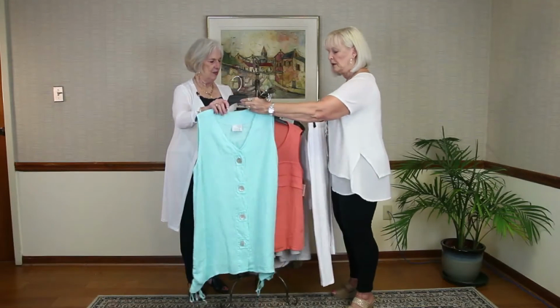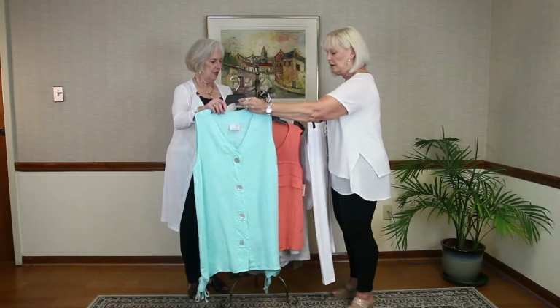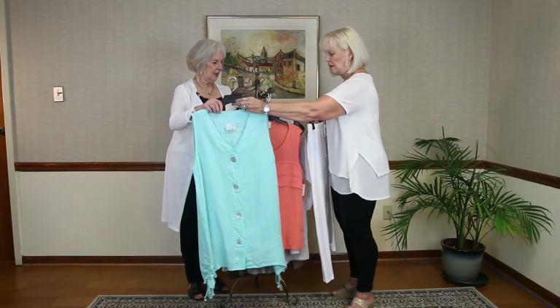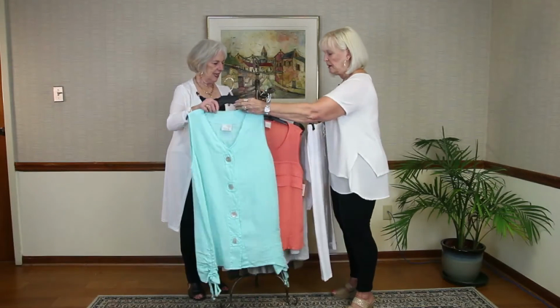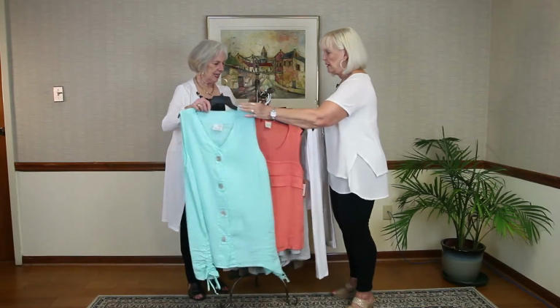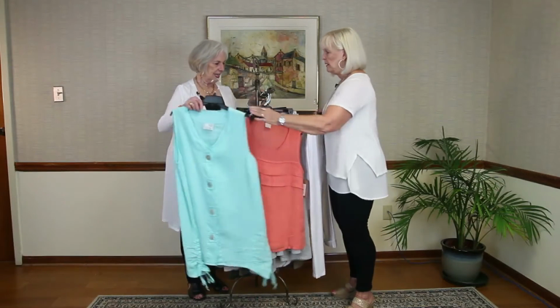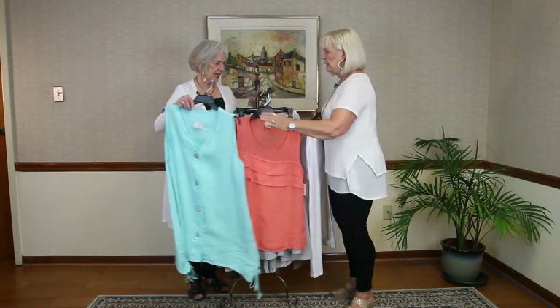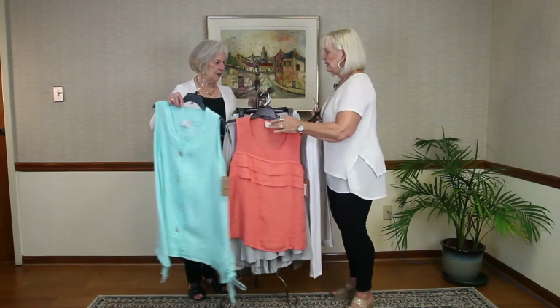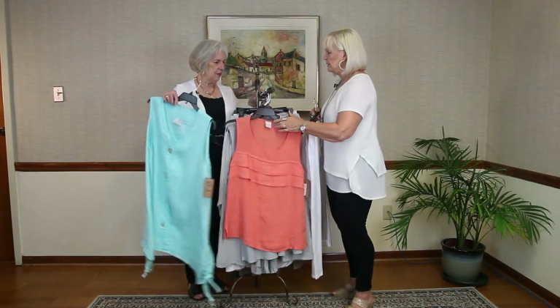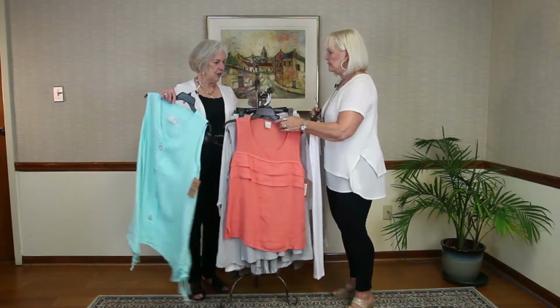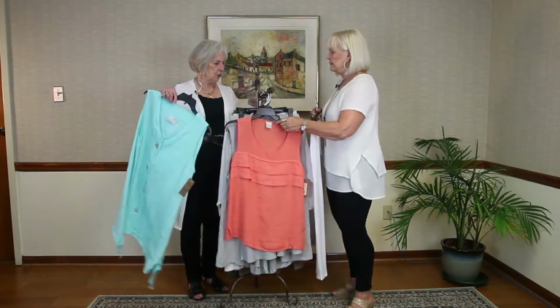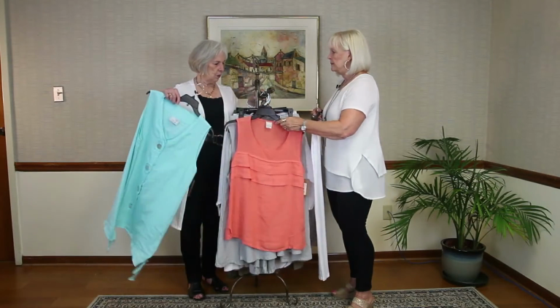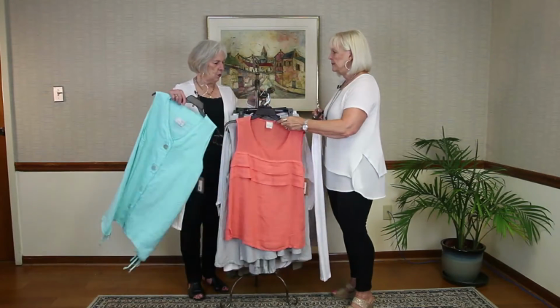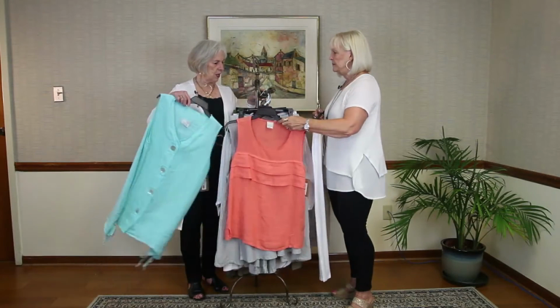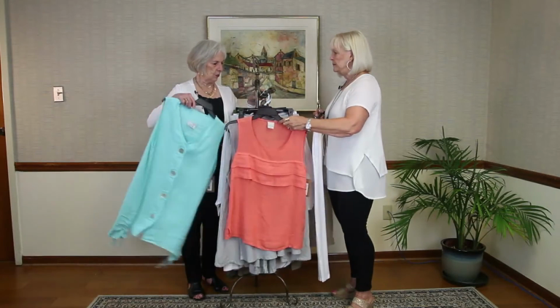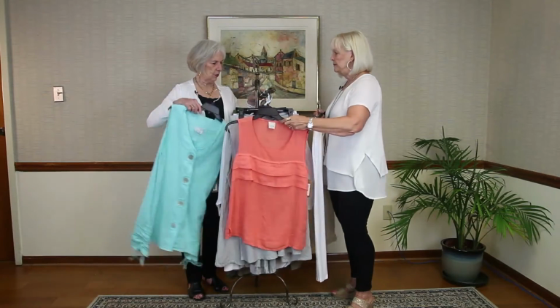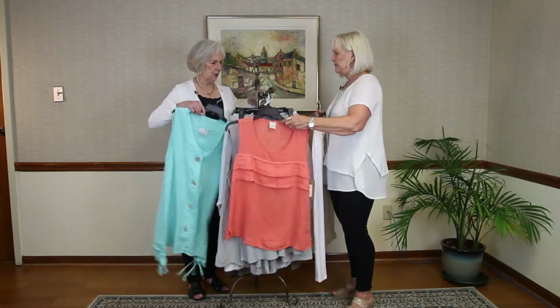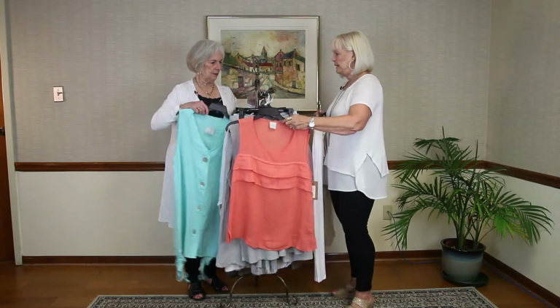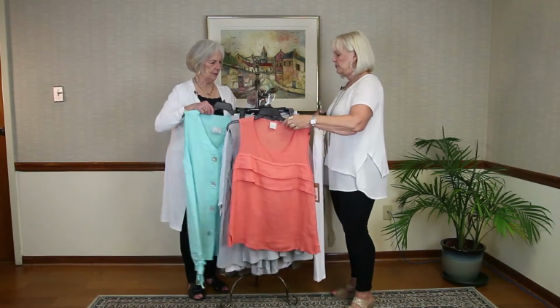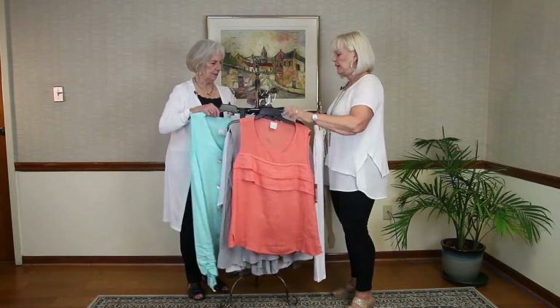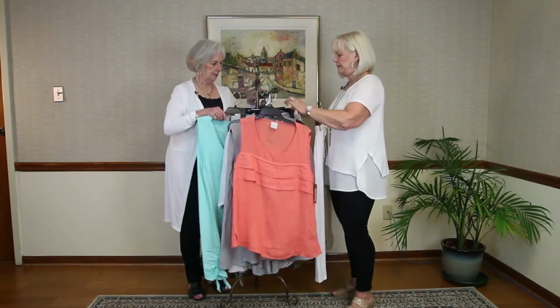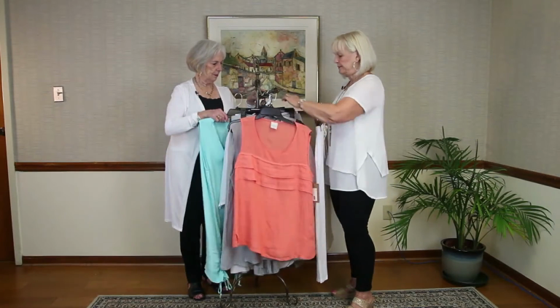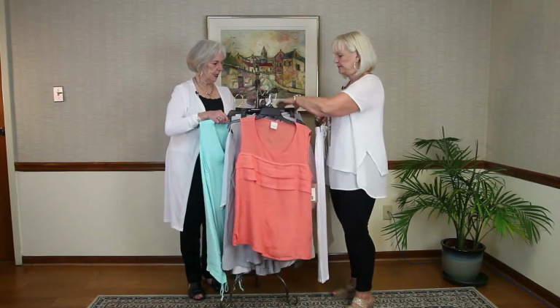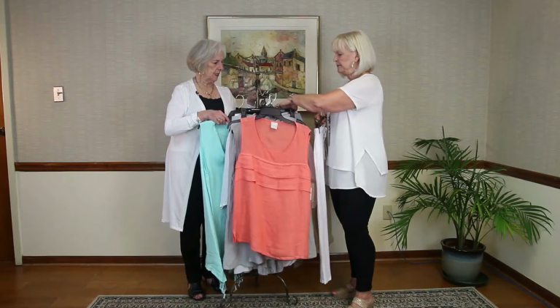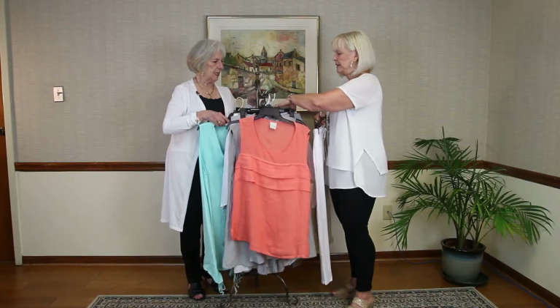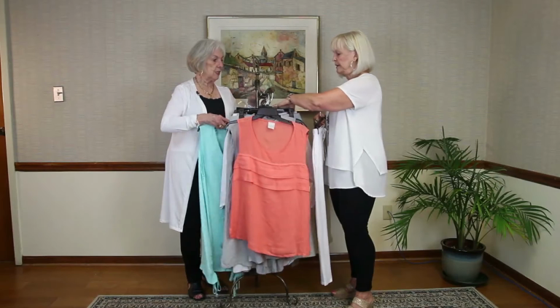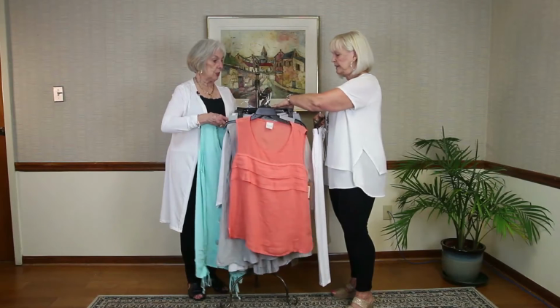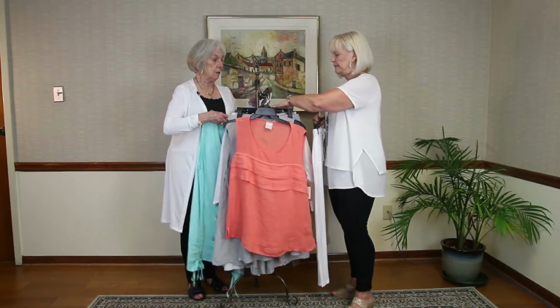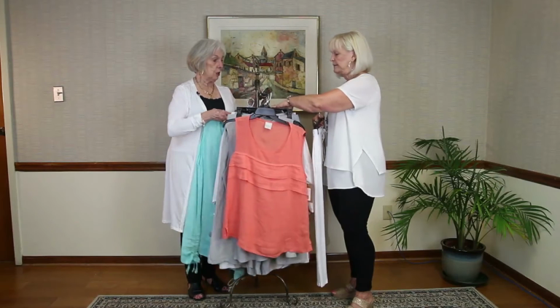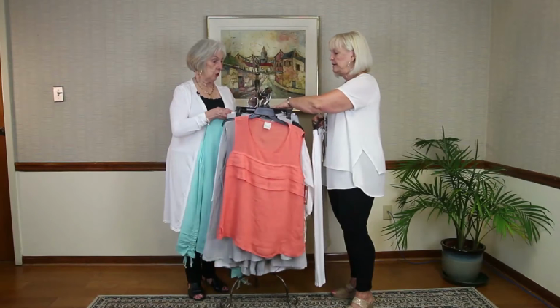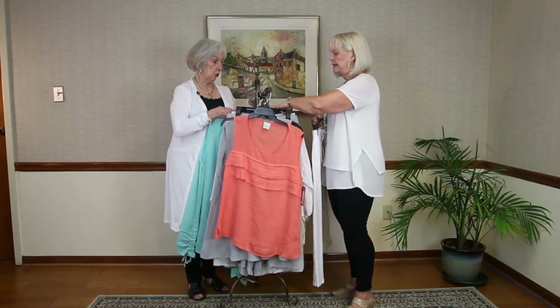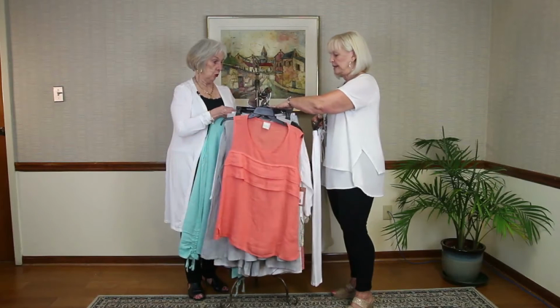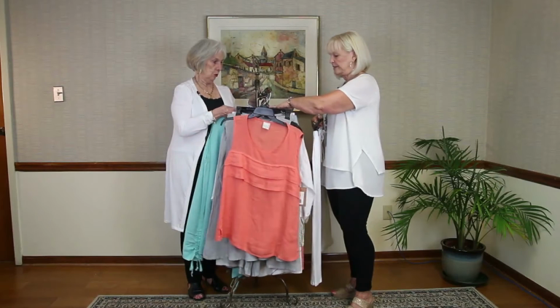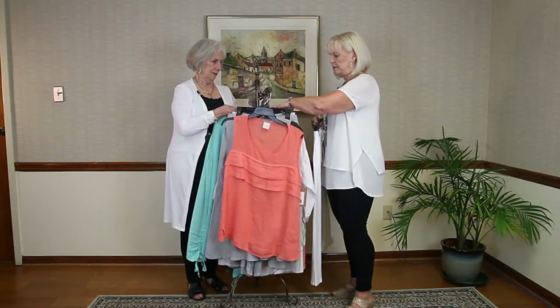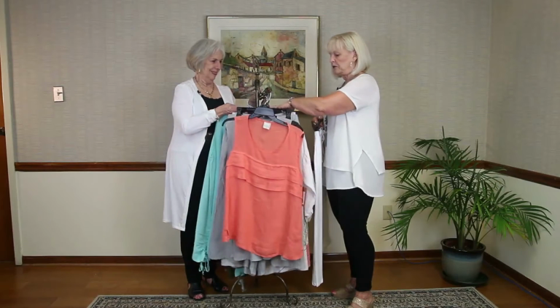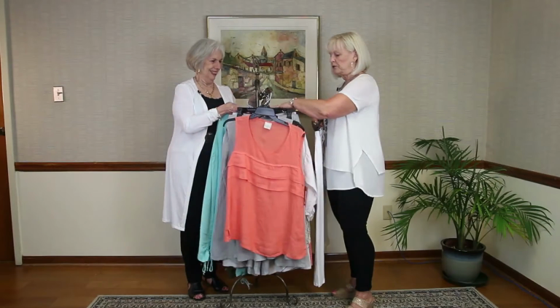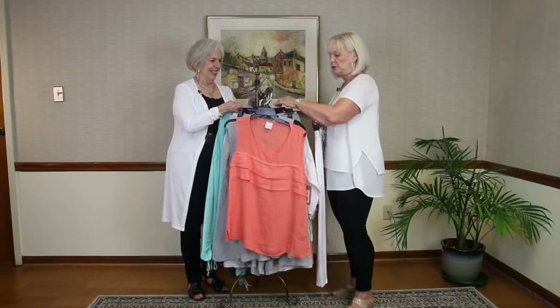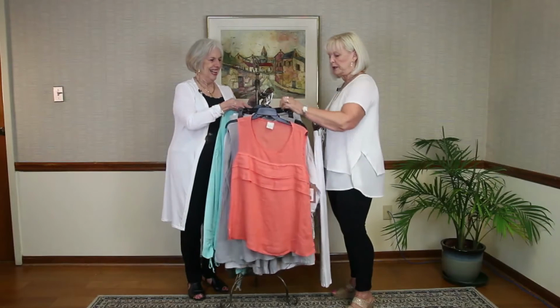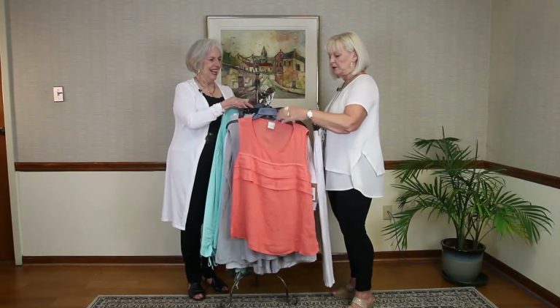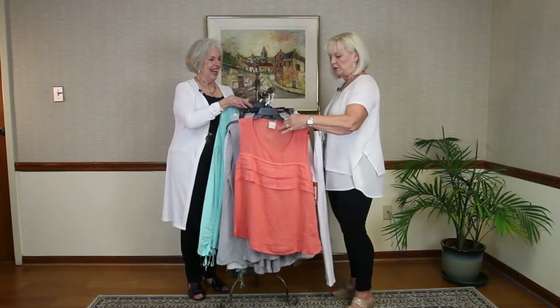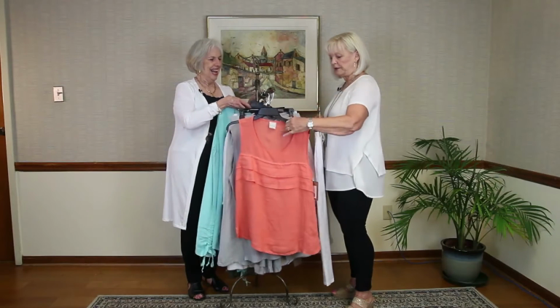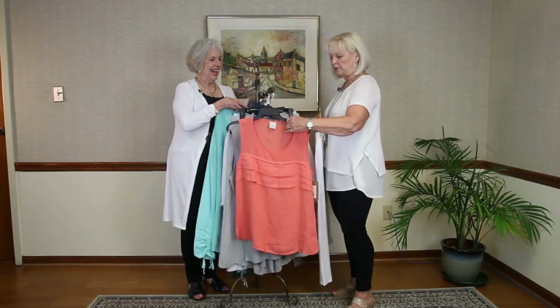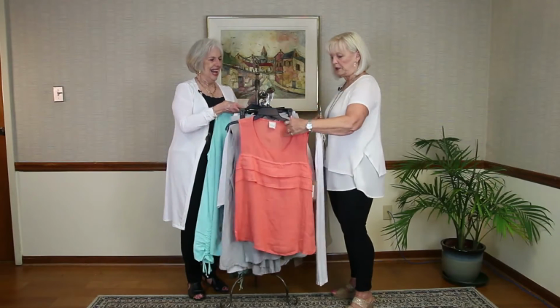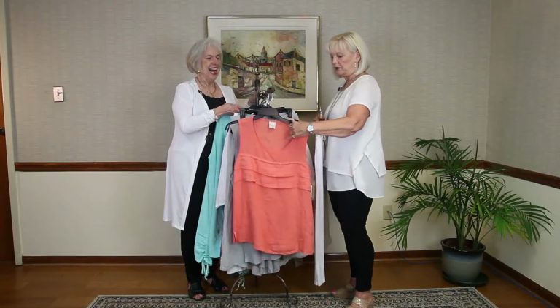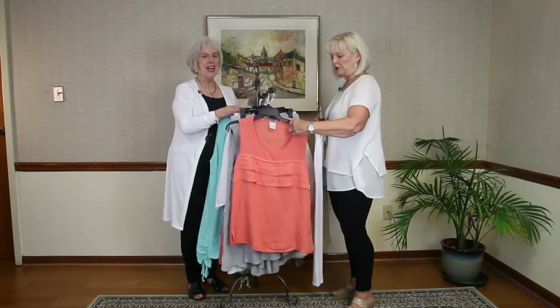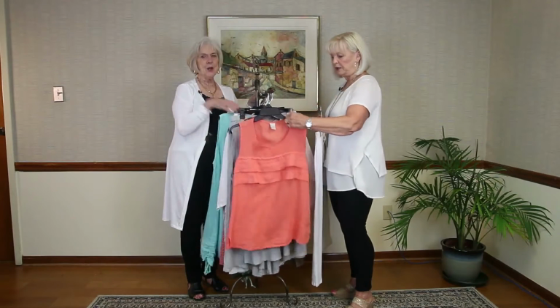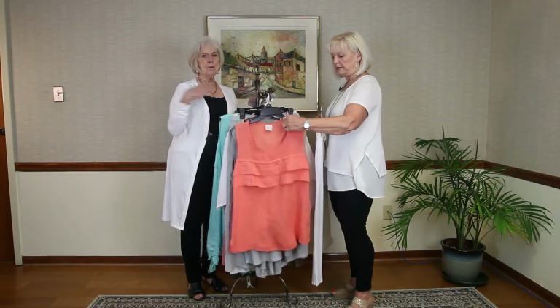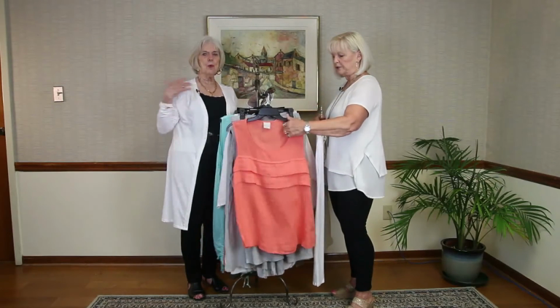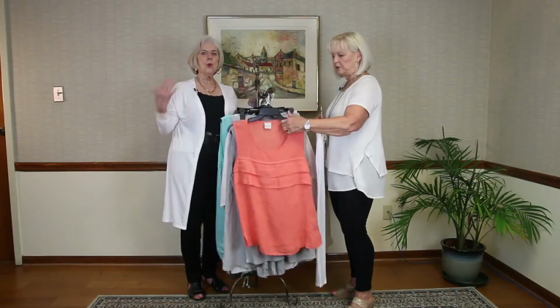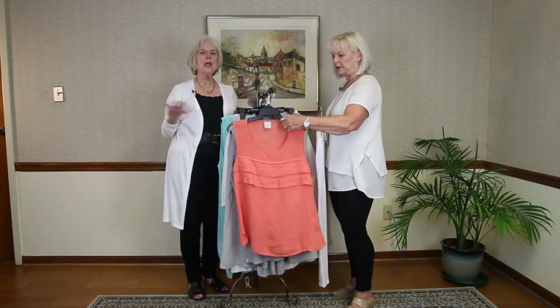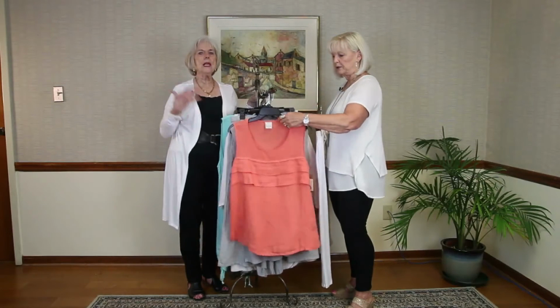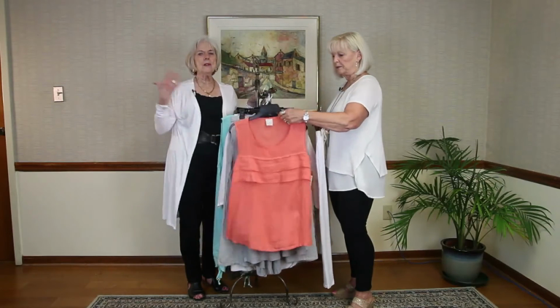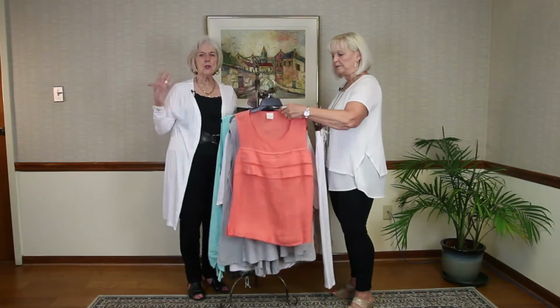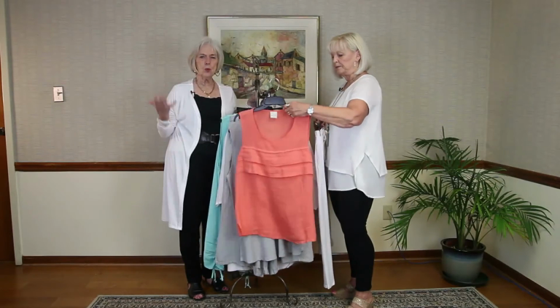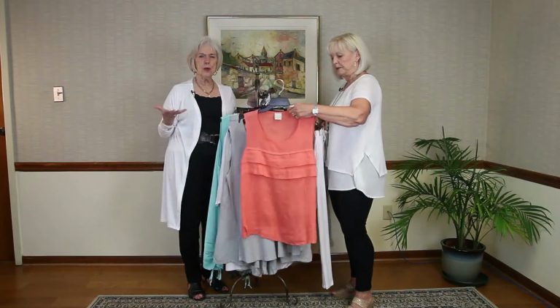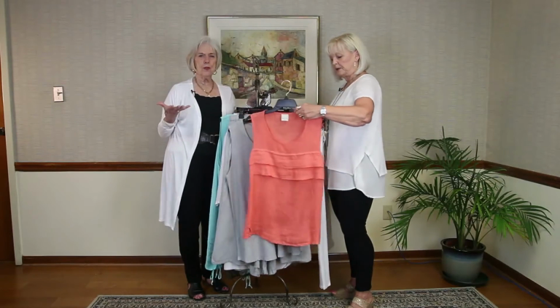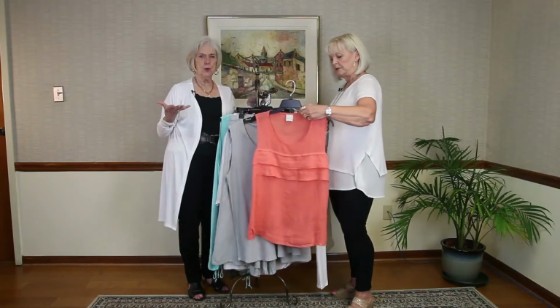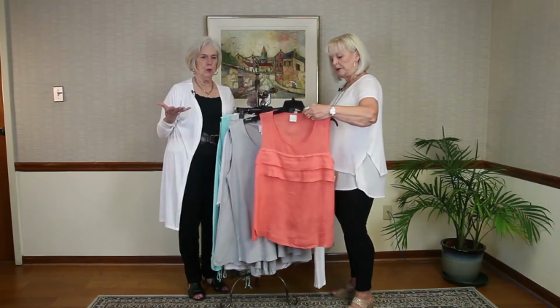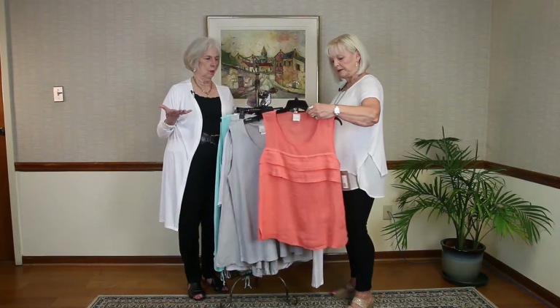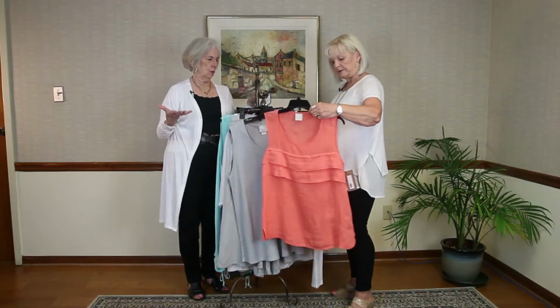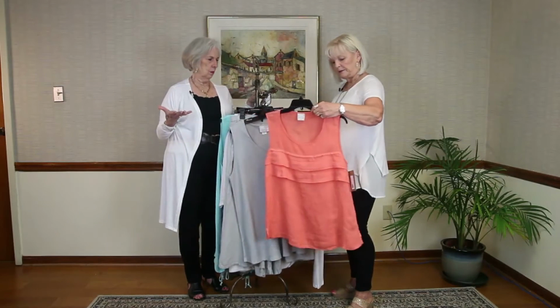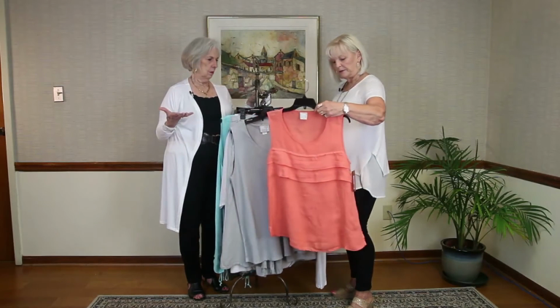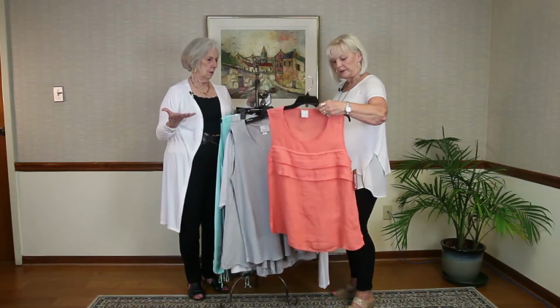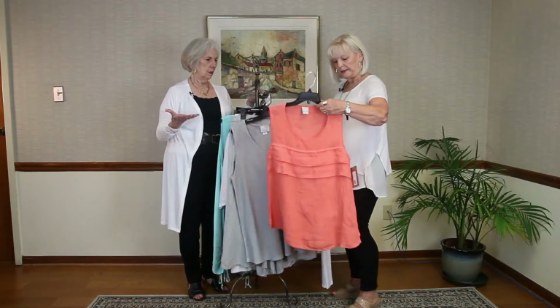And the linen — even though it wrinkles, it's supposed to wrinkle. It breathes with you.